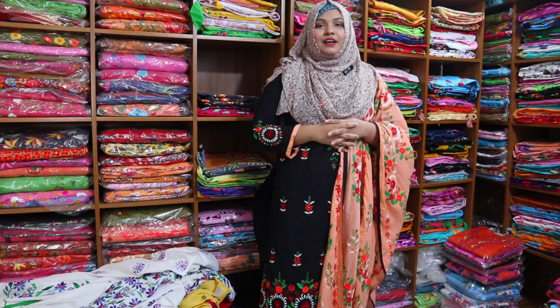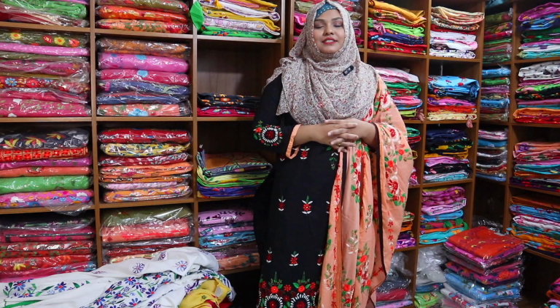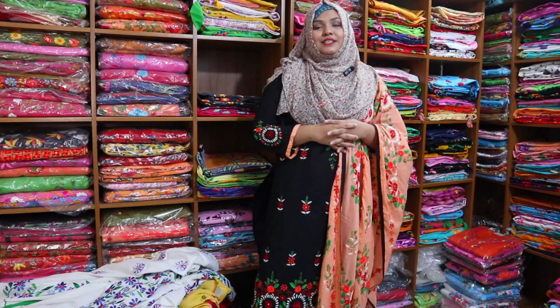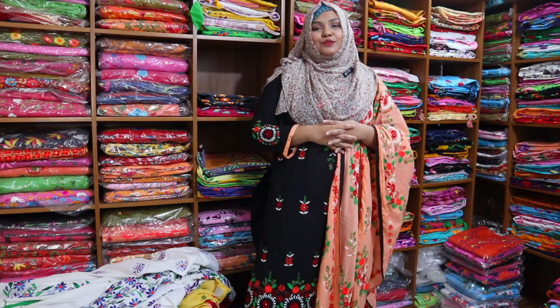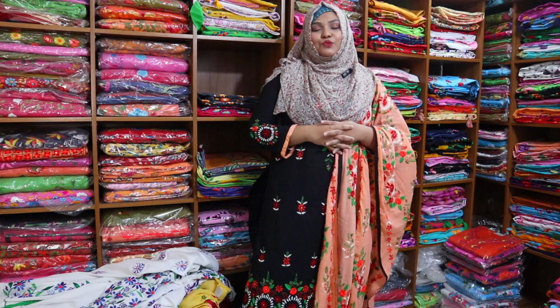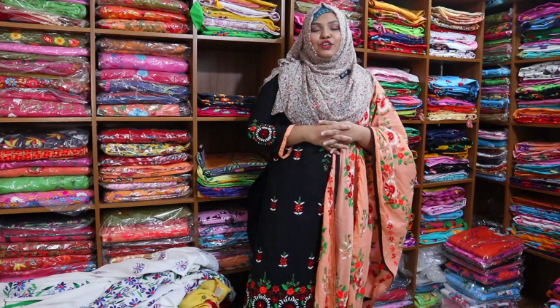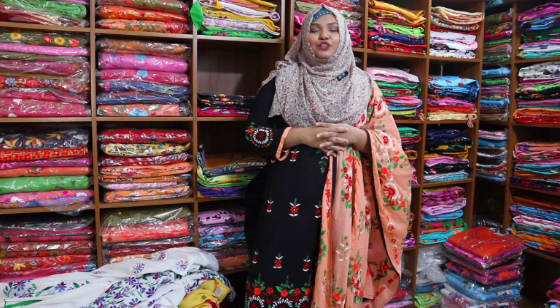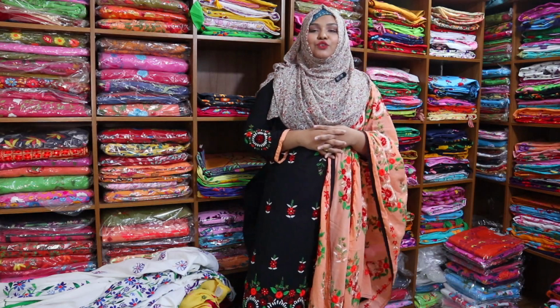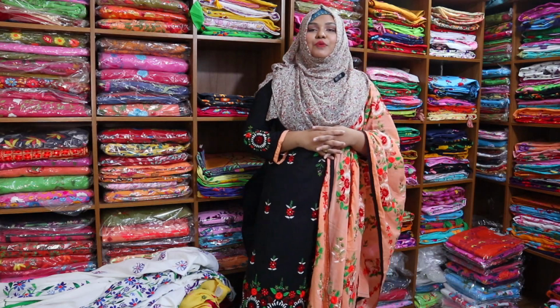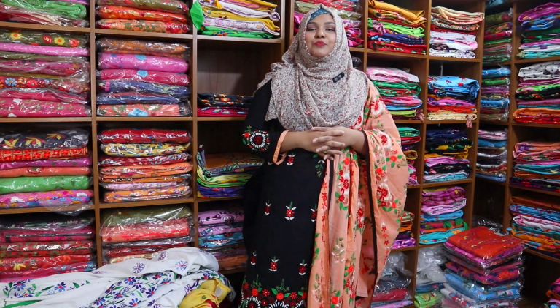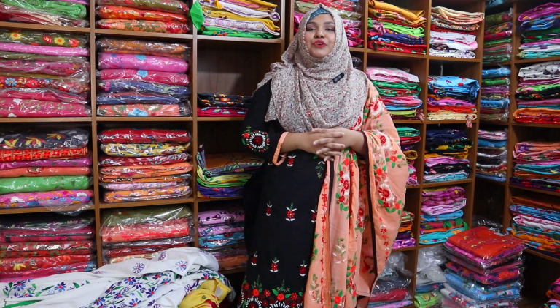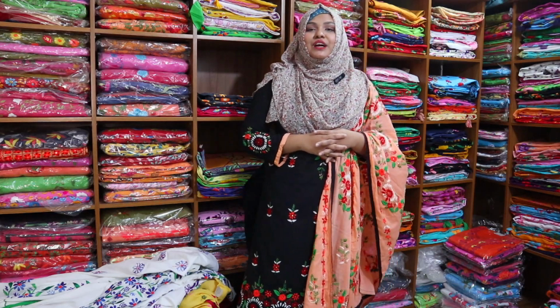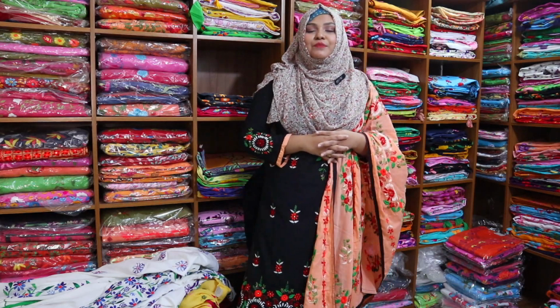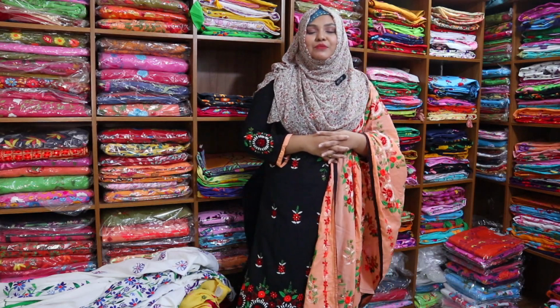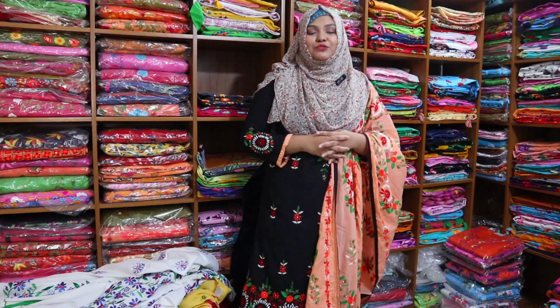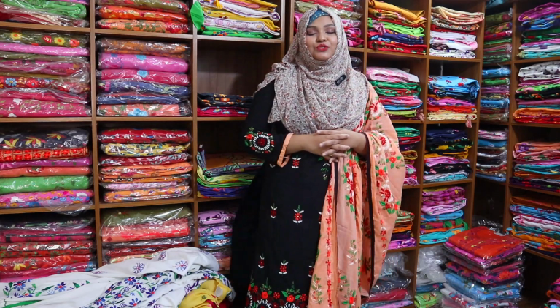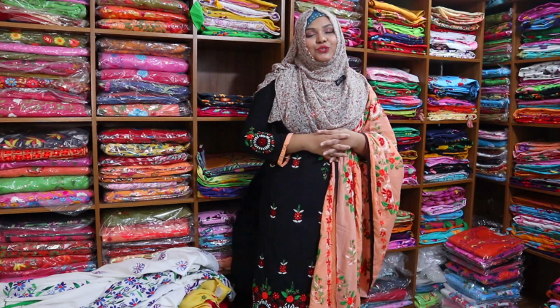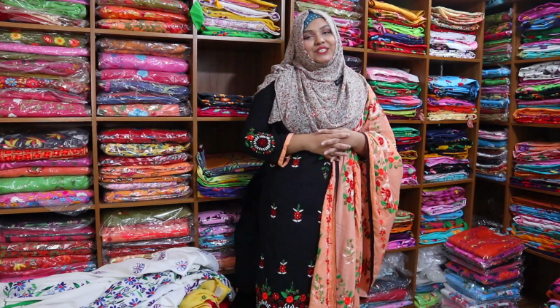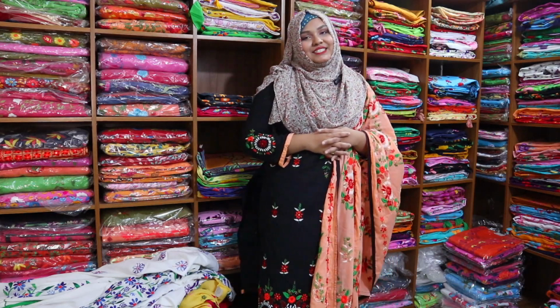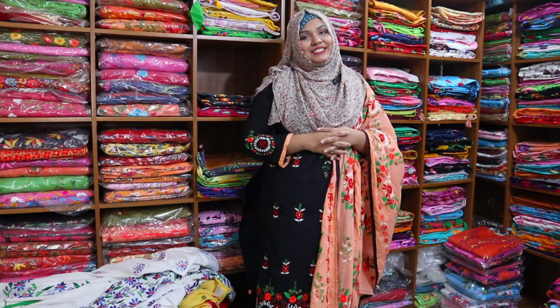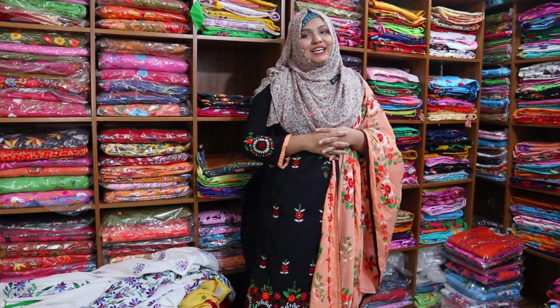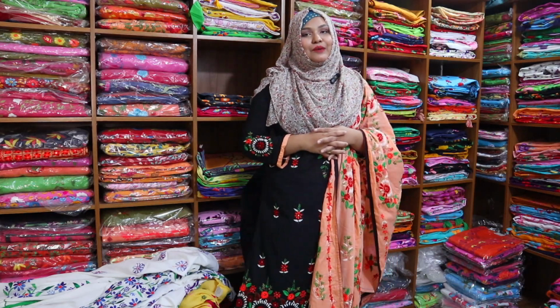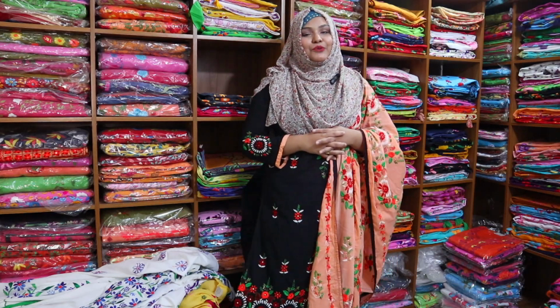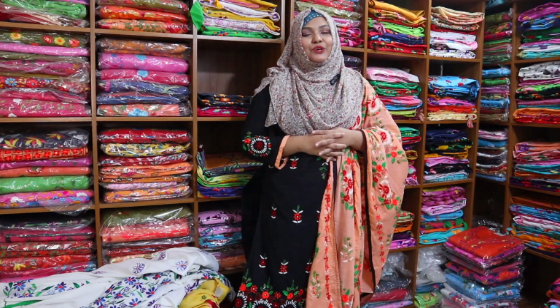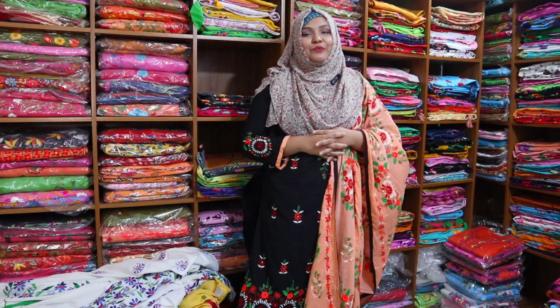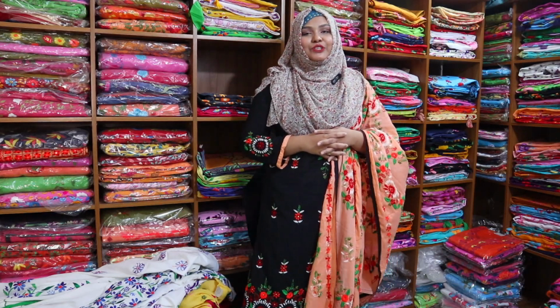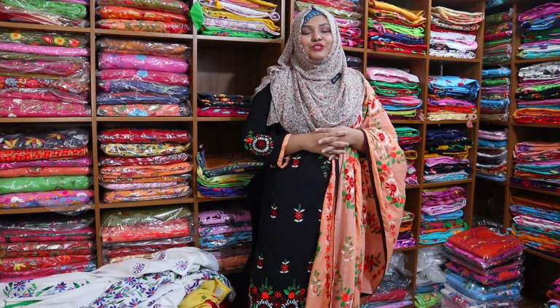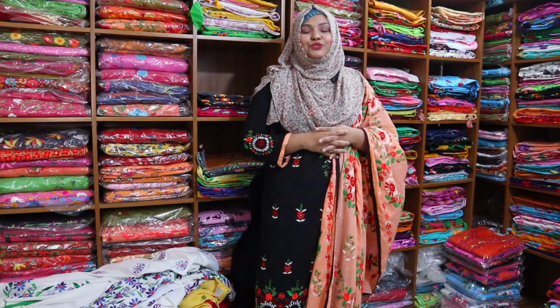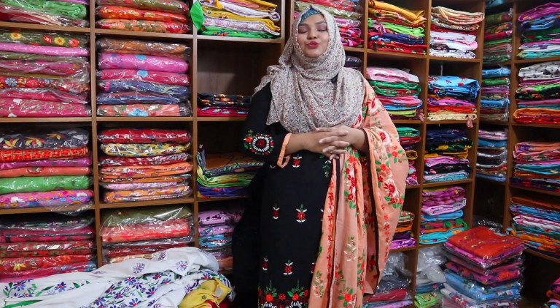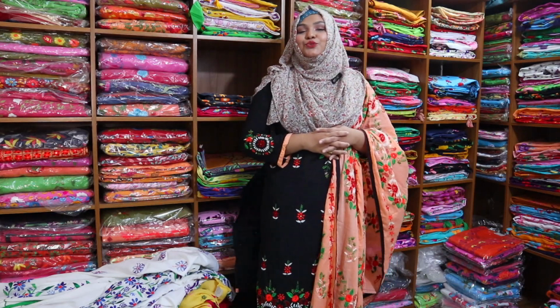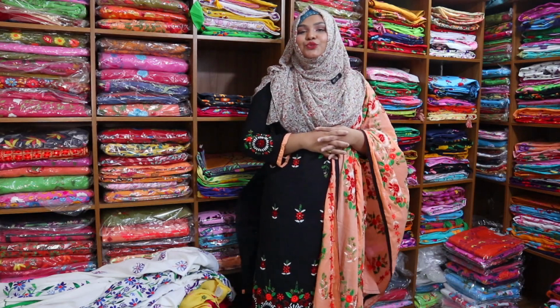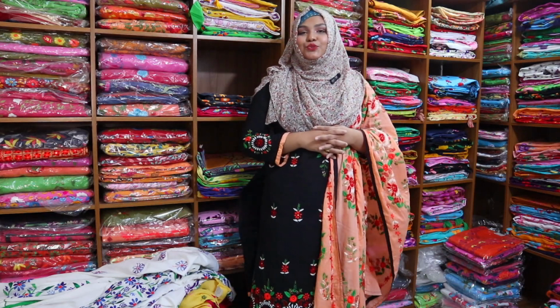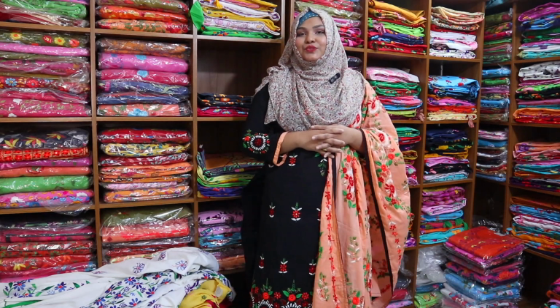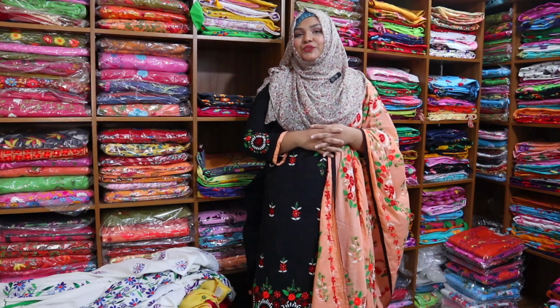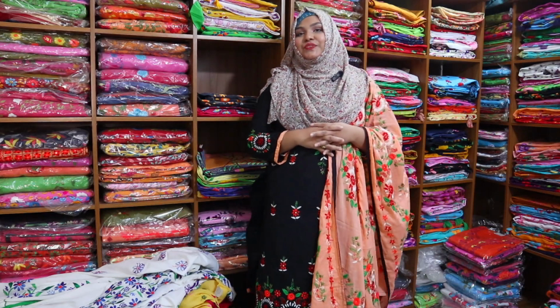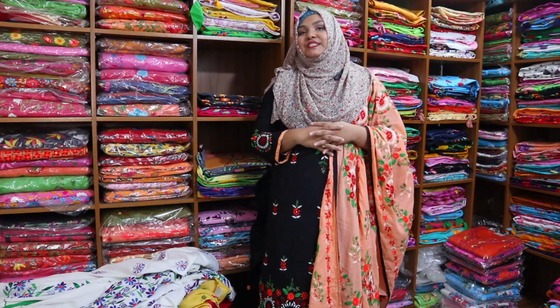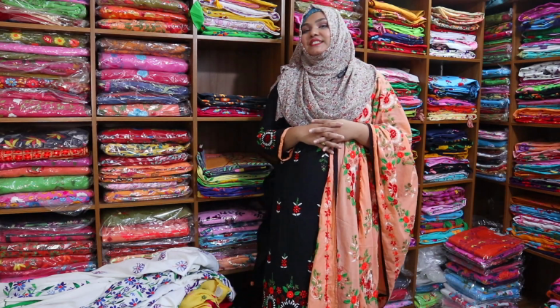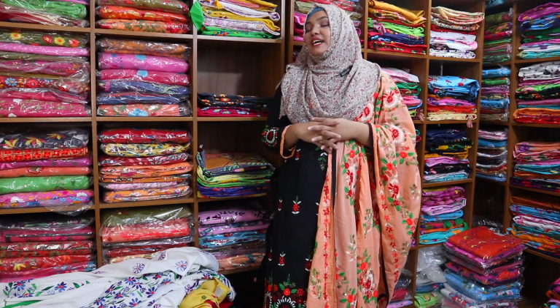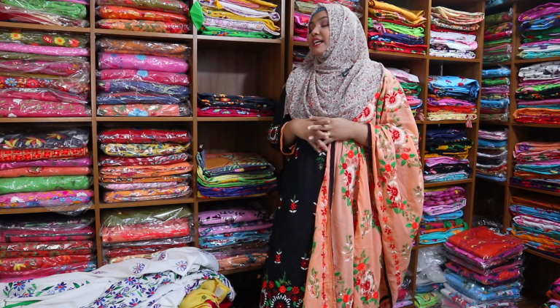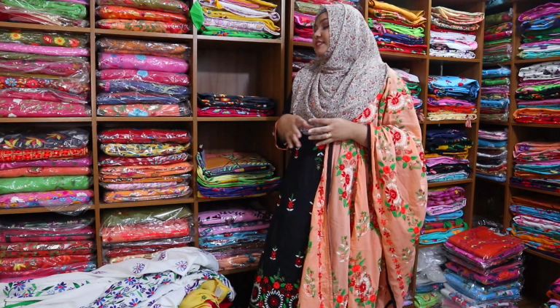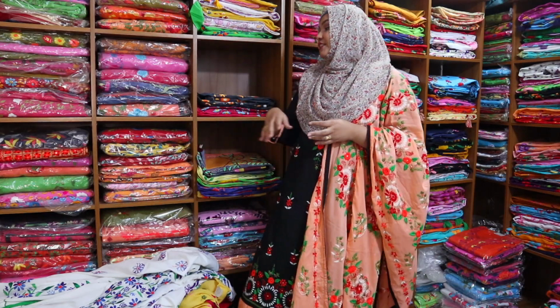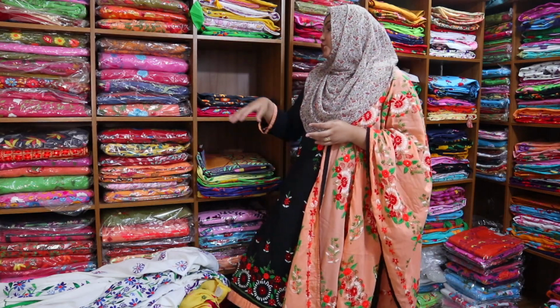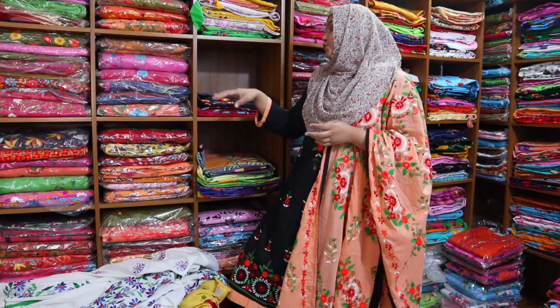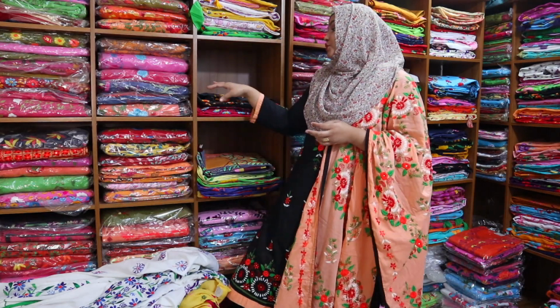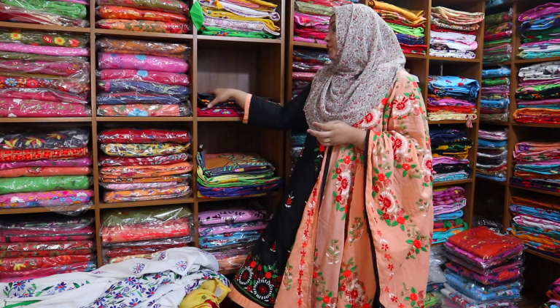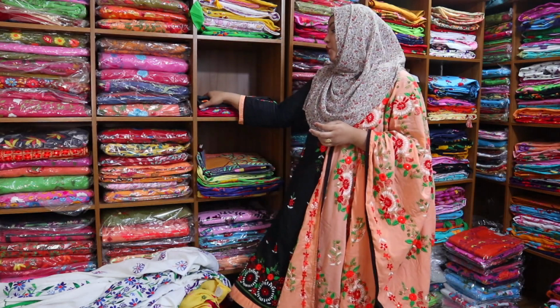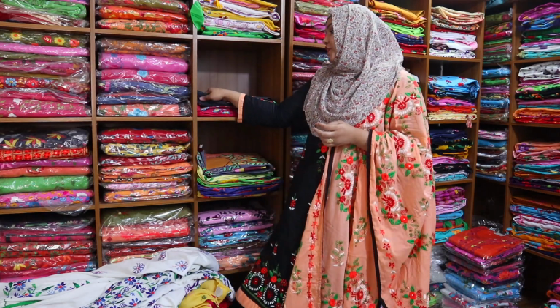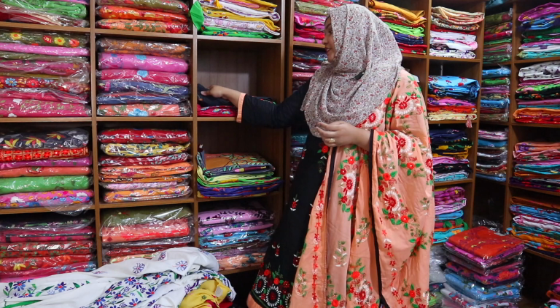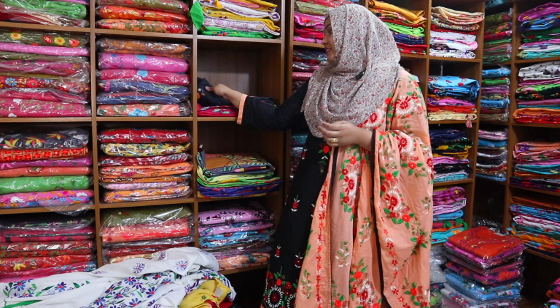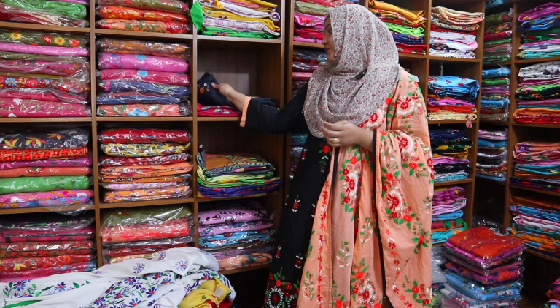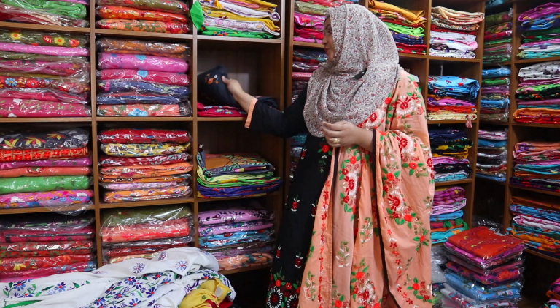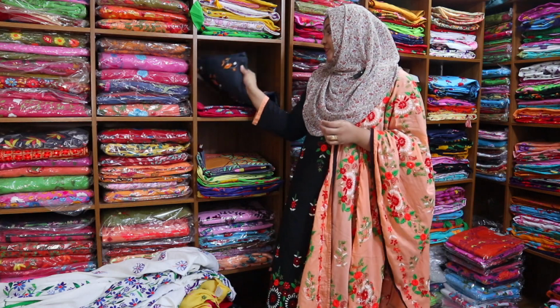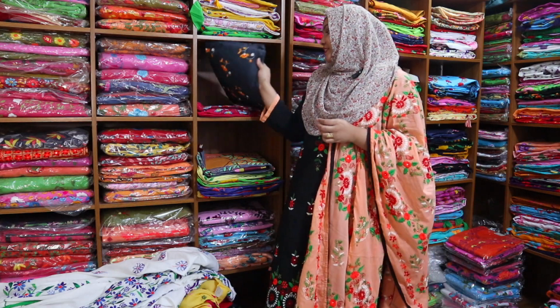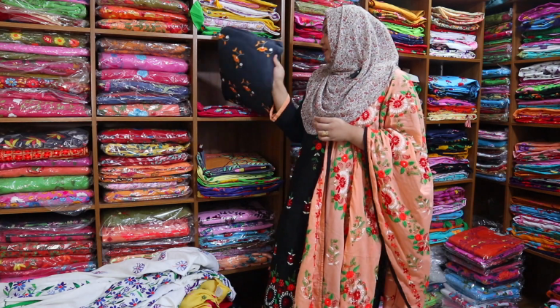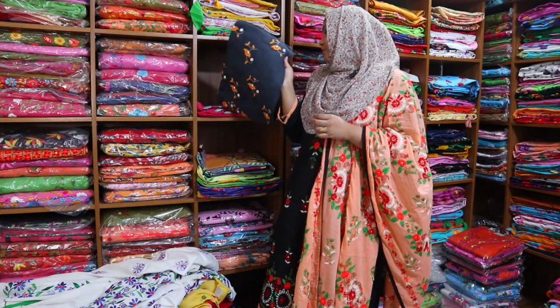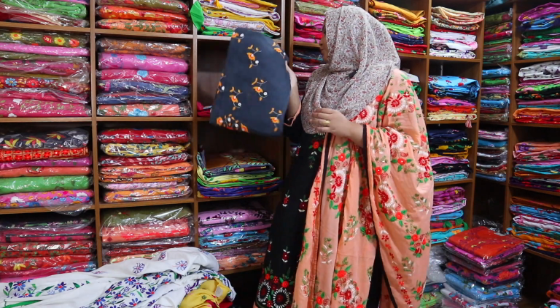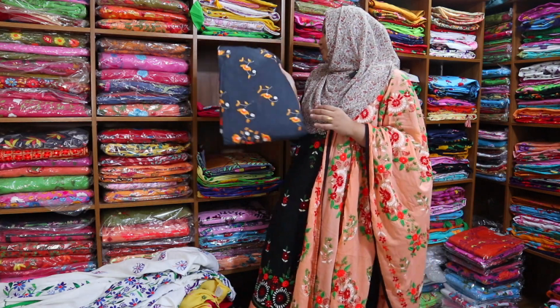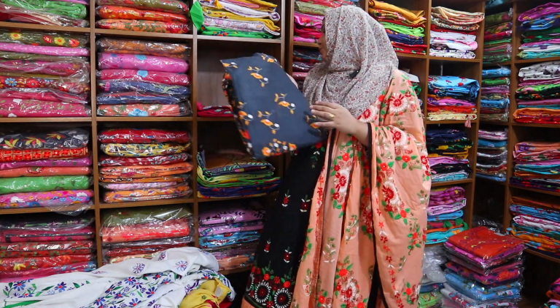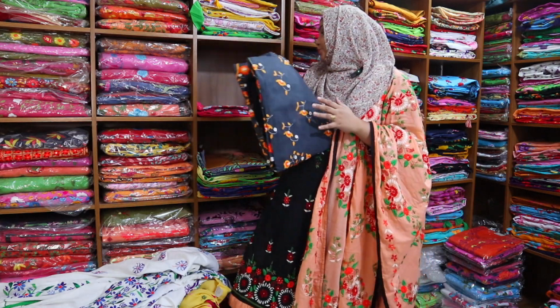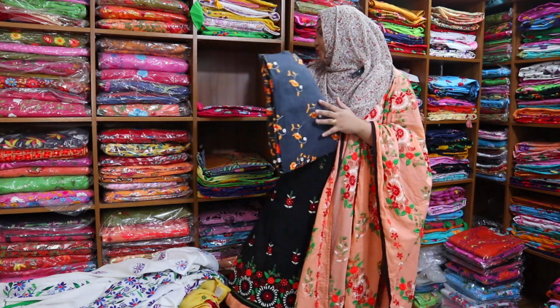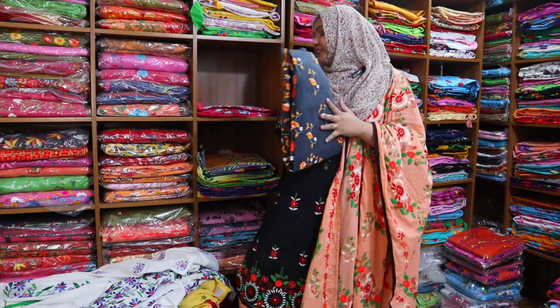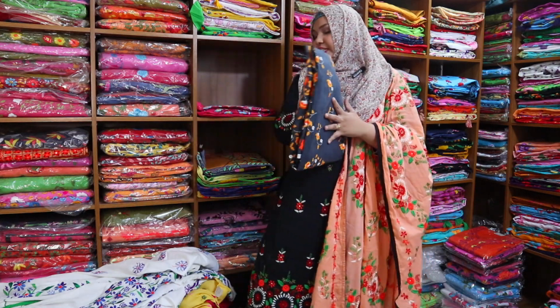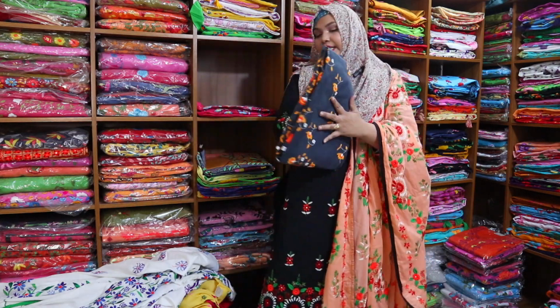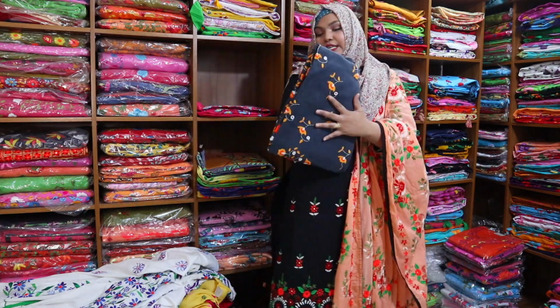Assalamualaikum, my name is Moncho Reshiya. I'm going to show you a beautiful dress today — a gorgeous dress in a beautiful color.